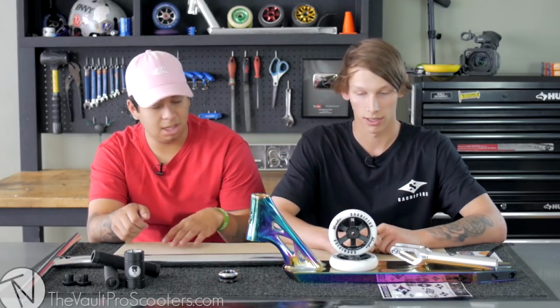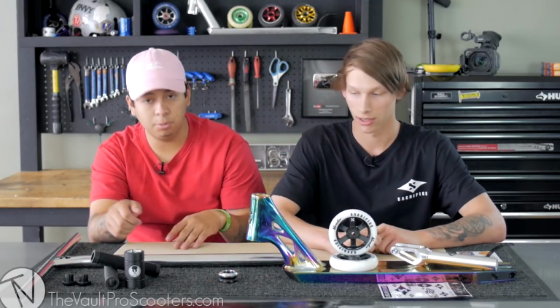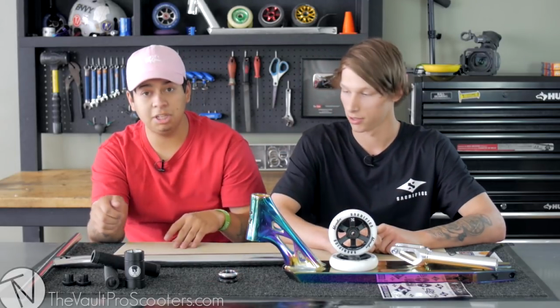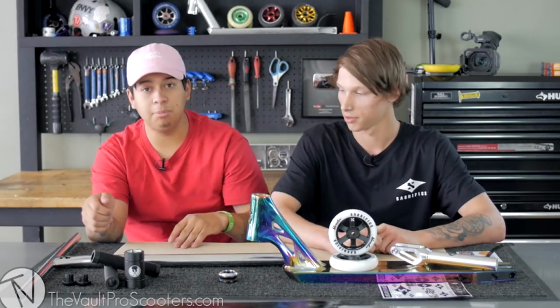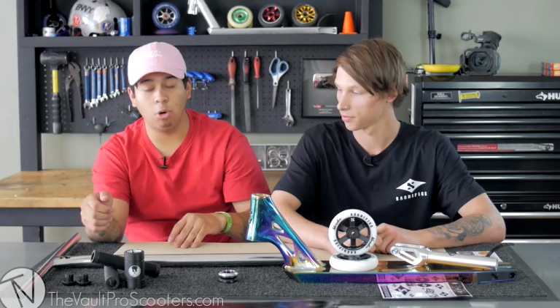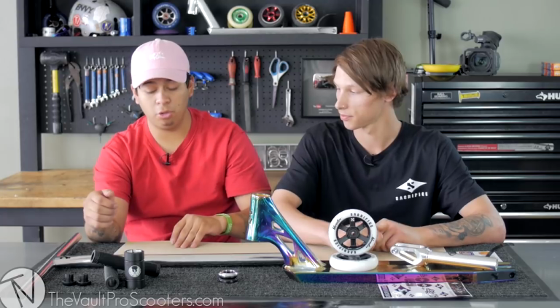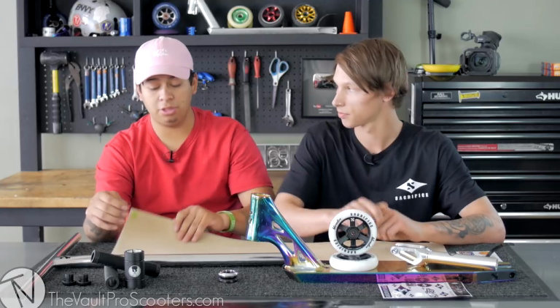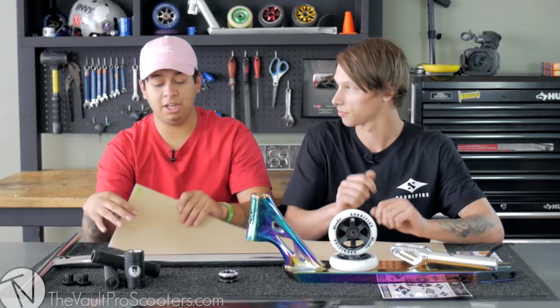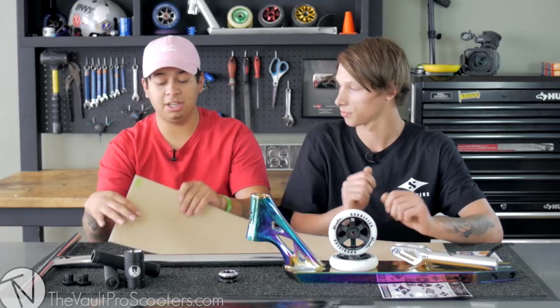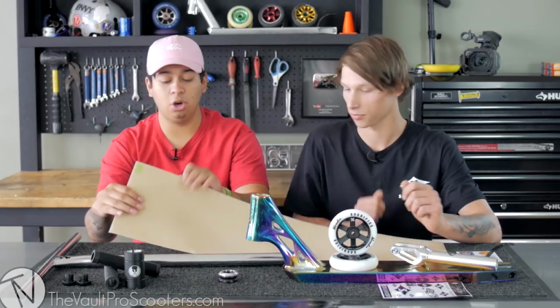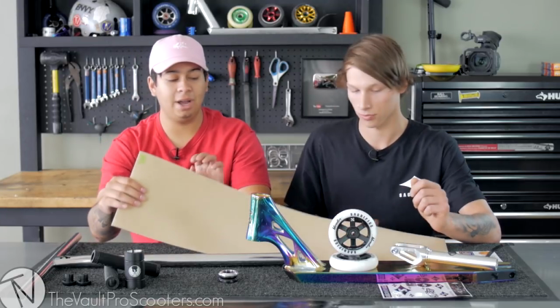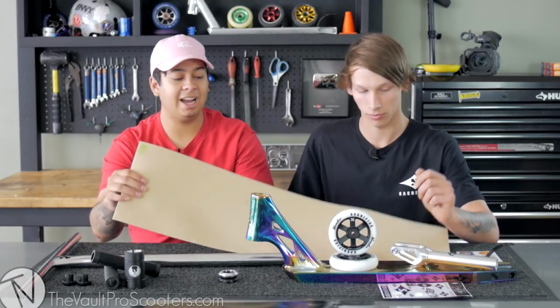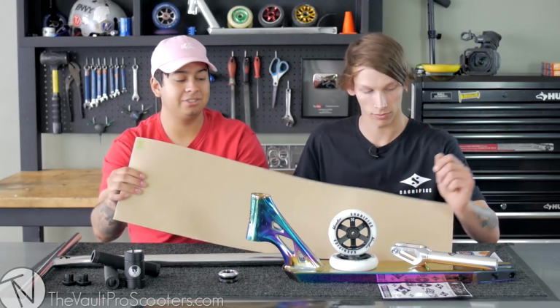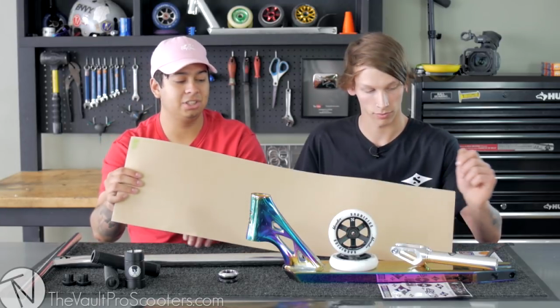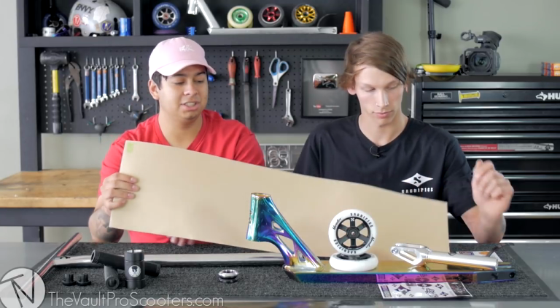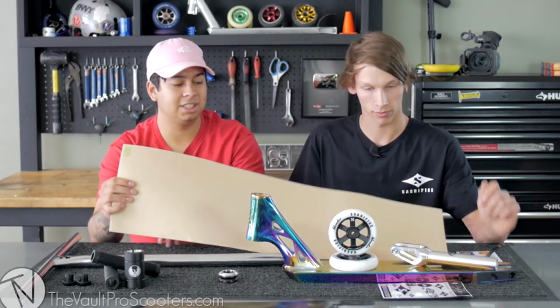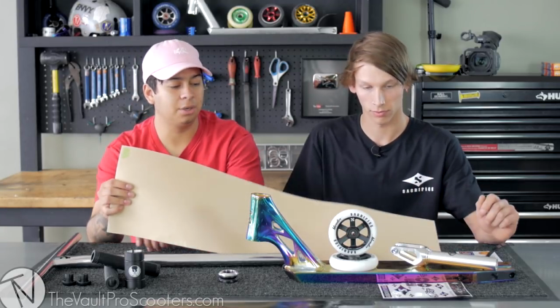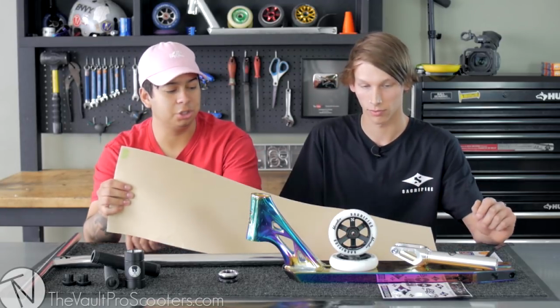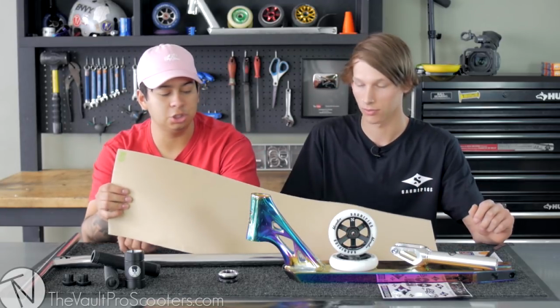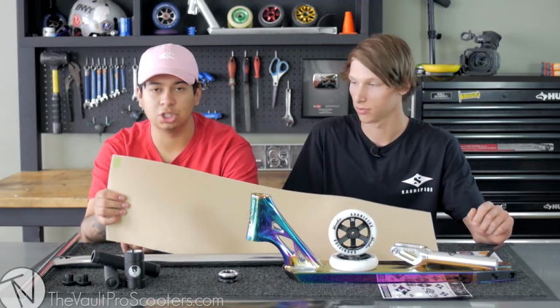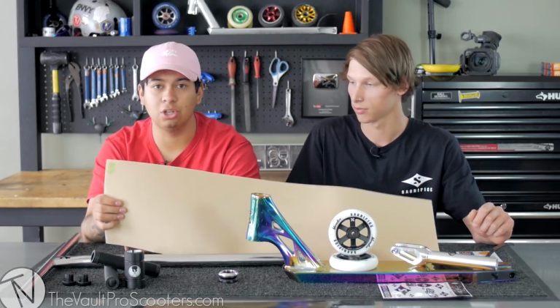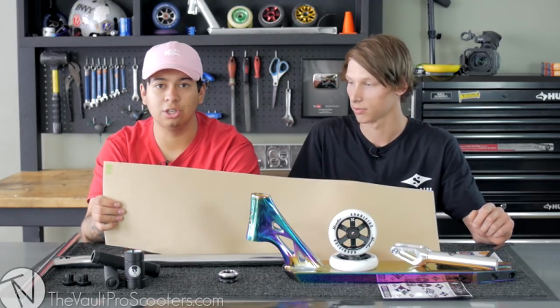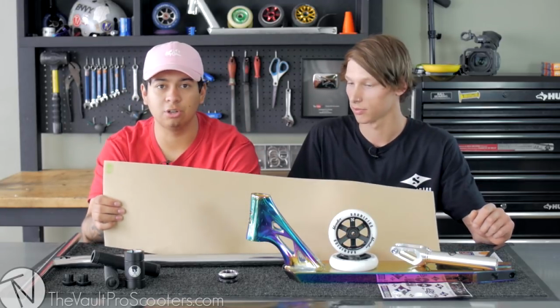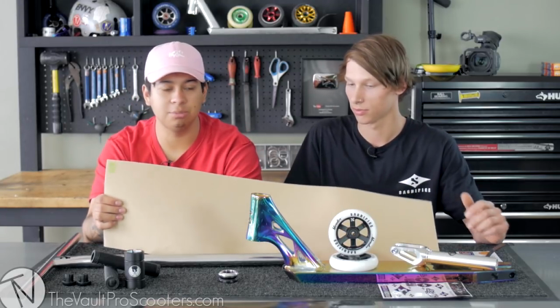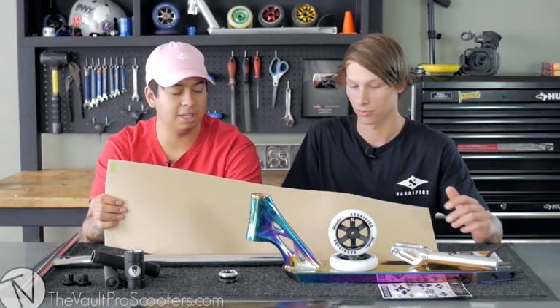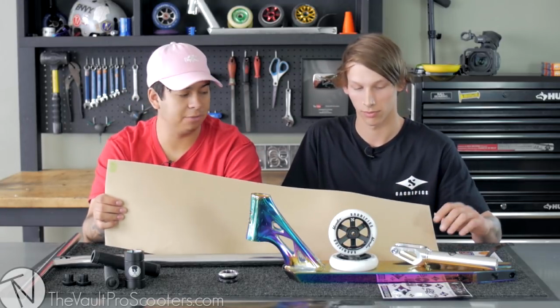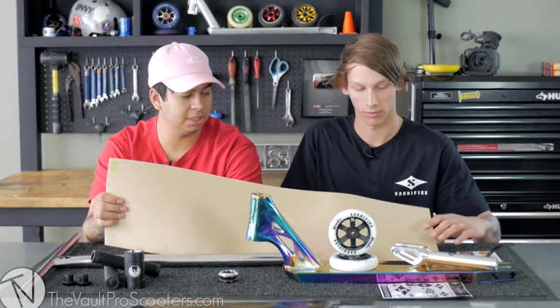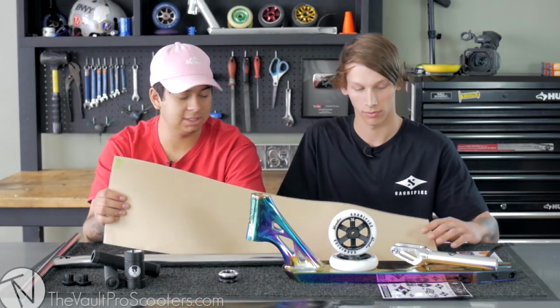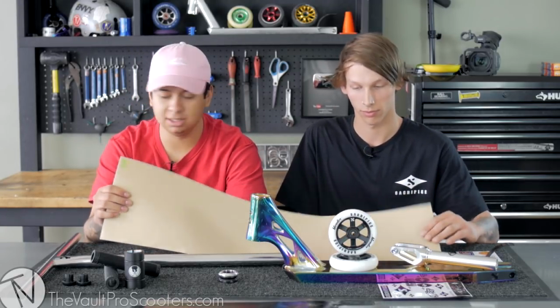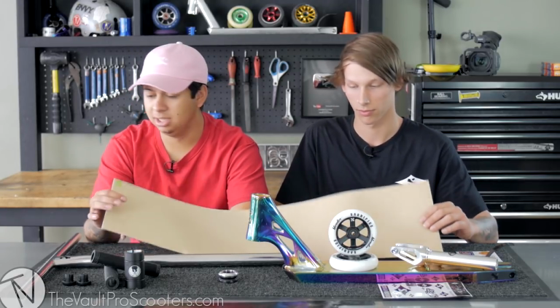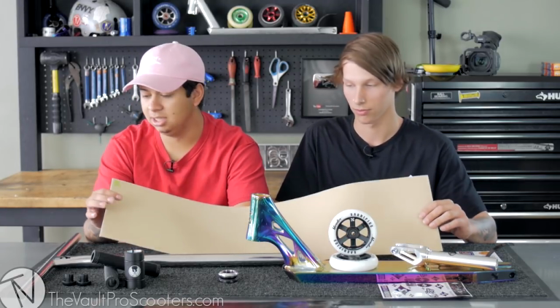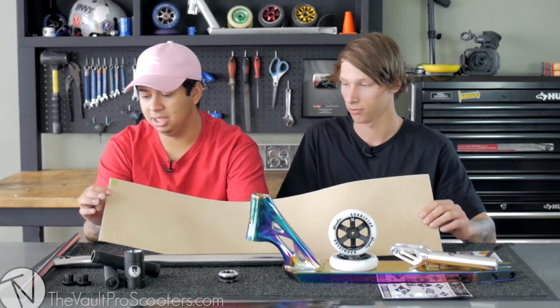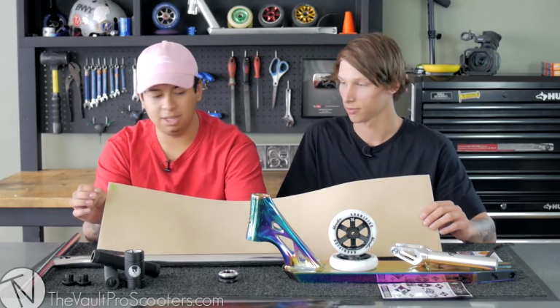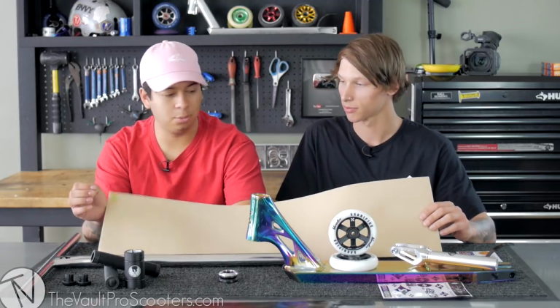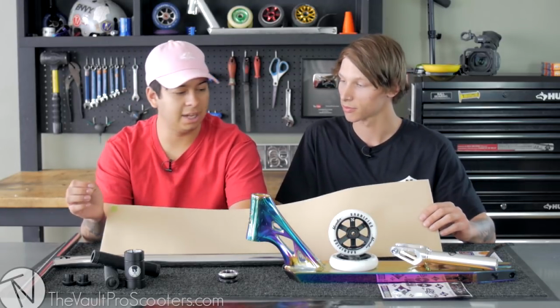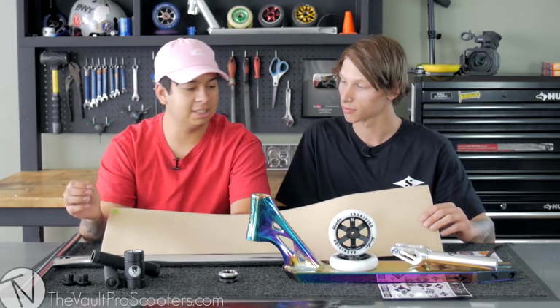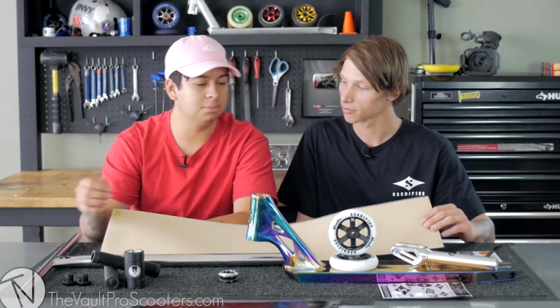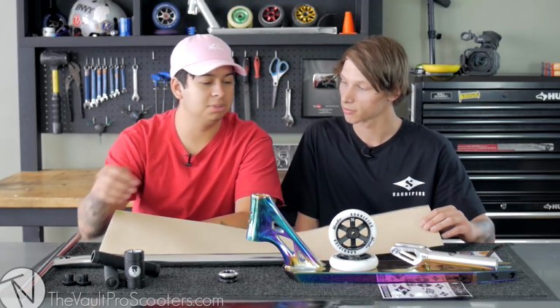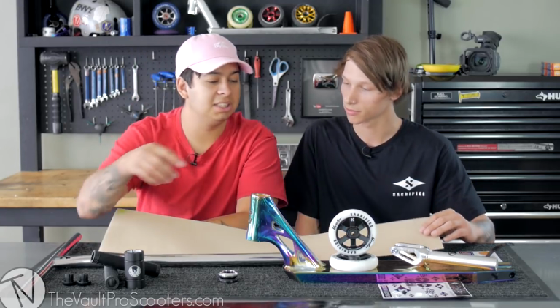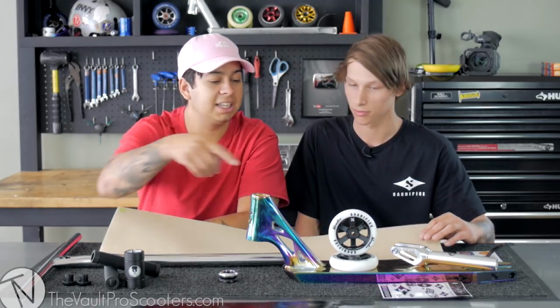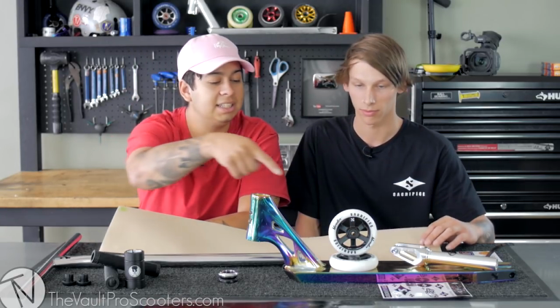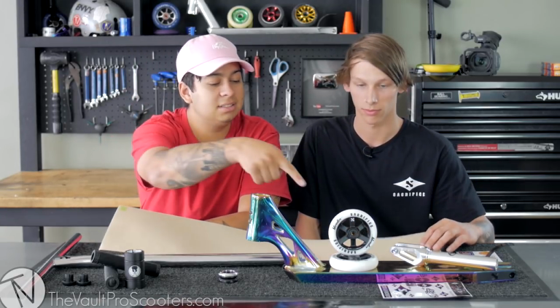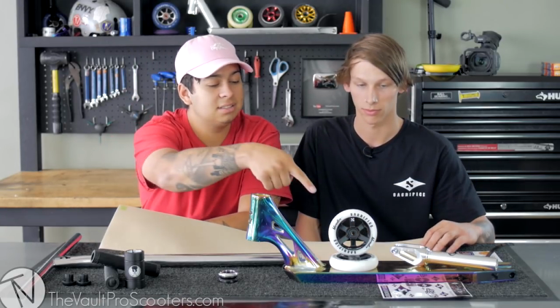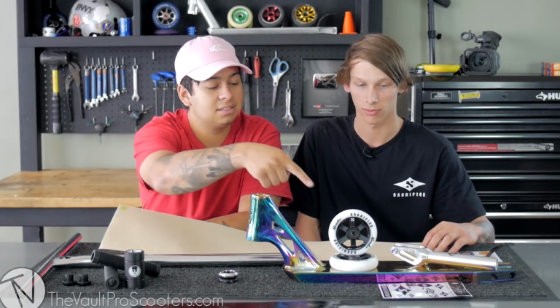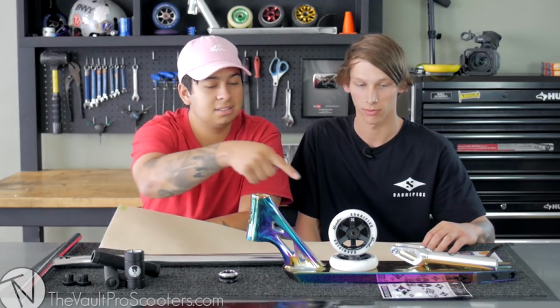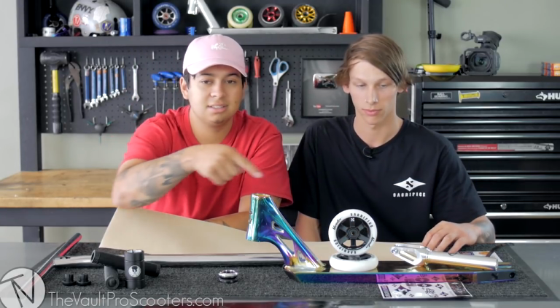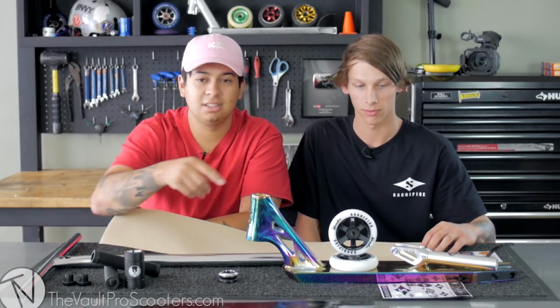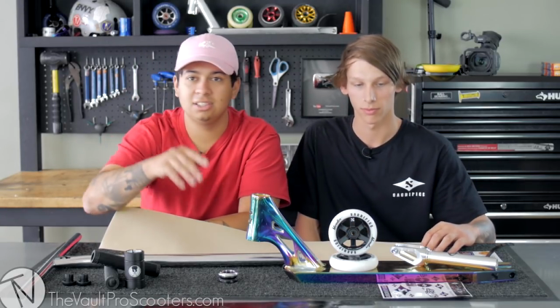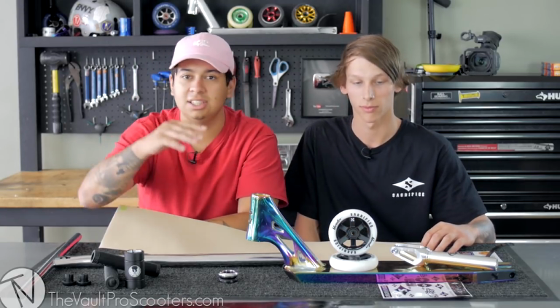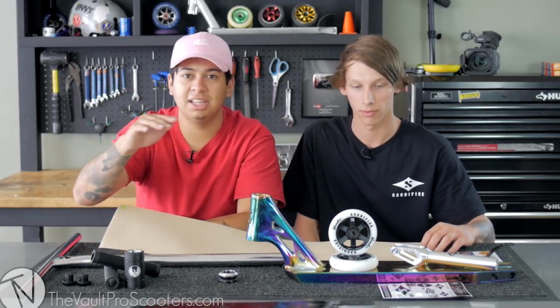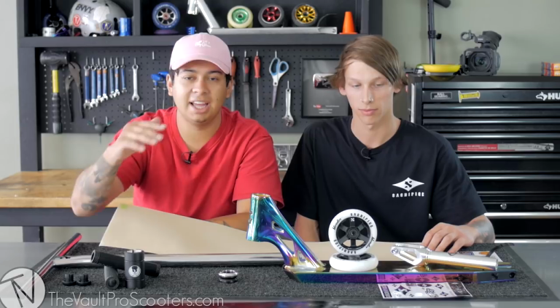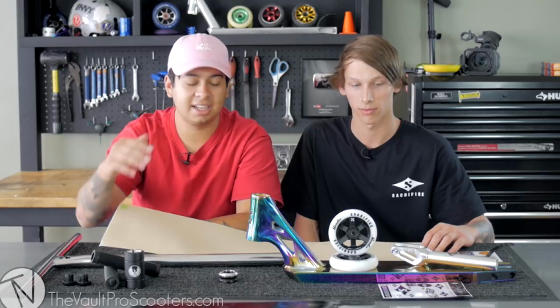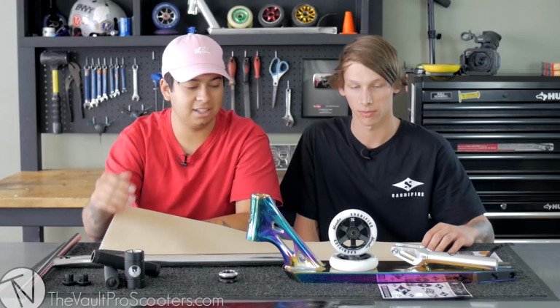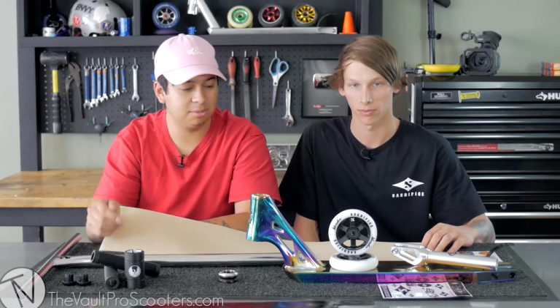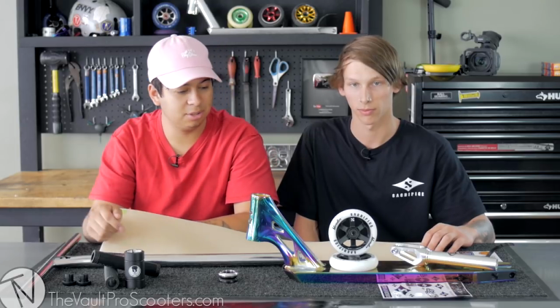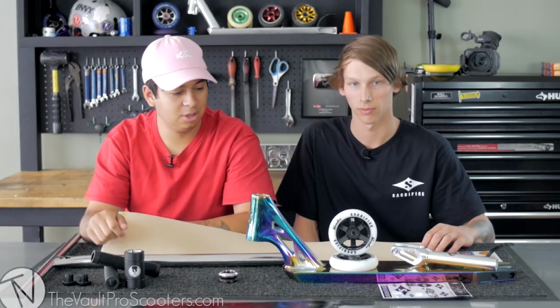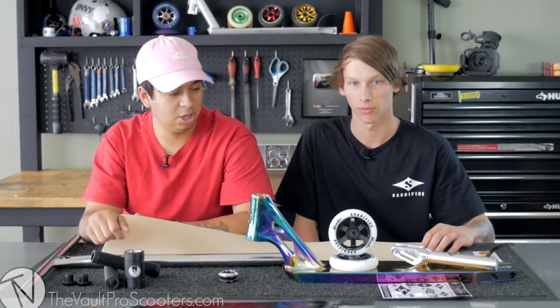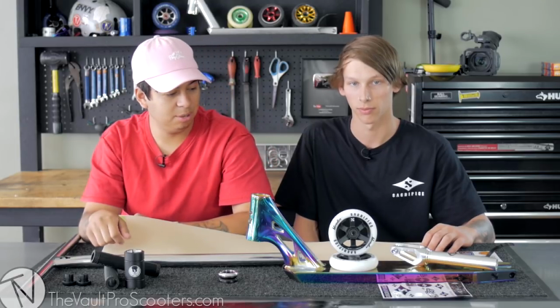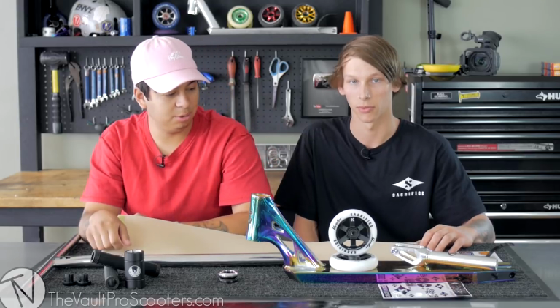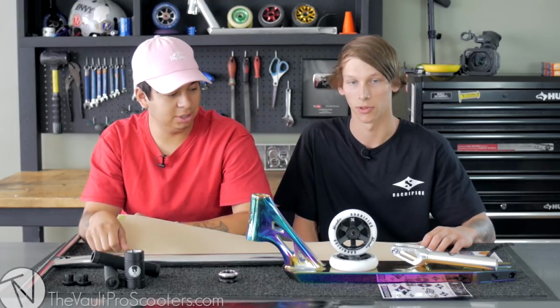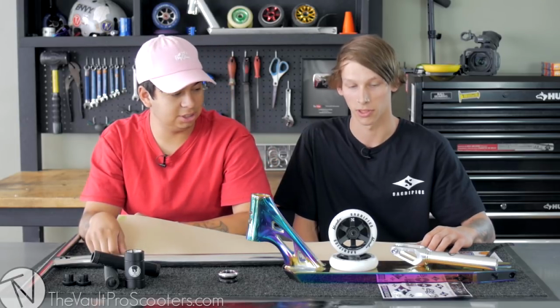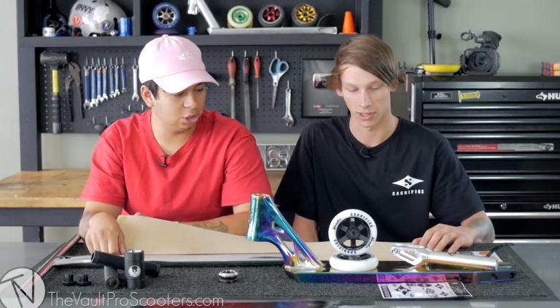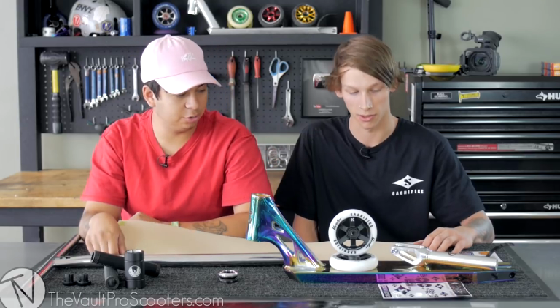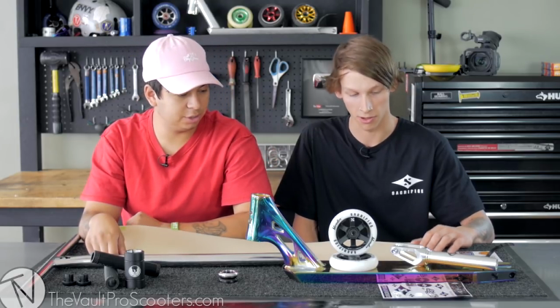We both went halves on deciding to use a clear grip tape for this, and then we're gonna add some stickies onto the deck and then place it over.